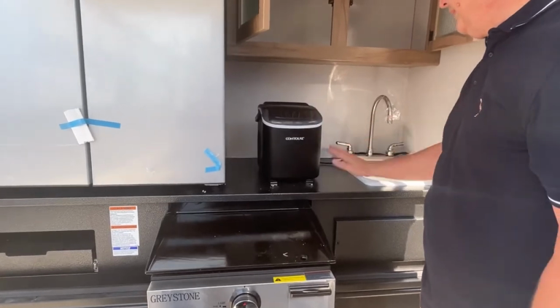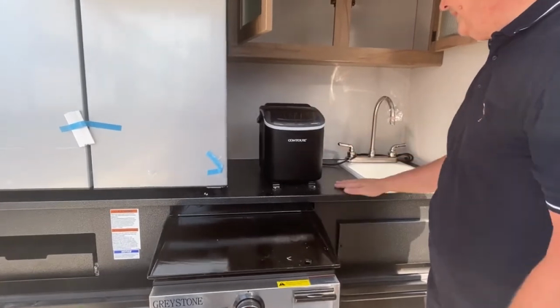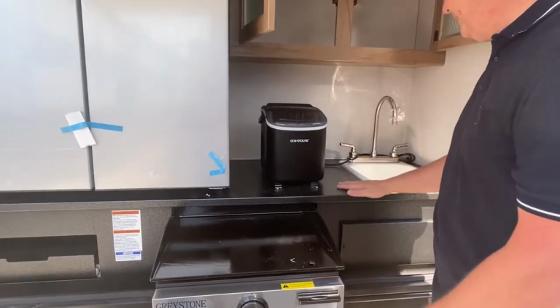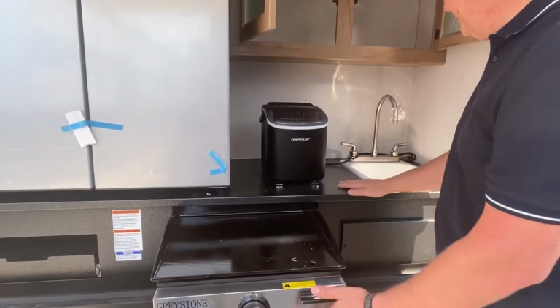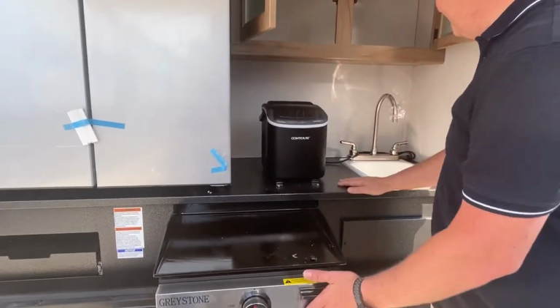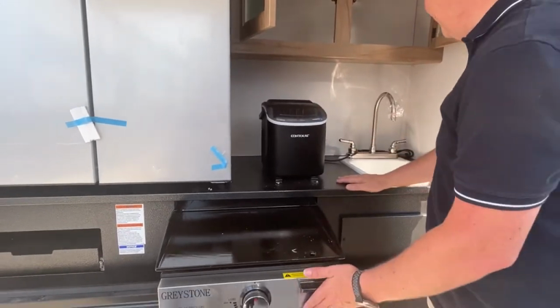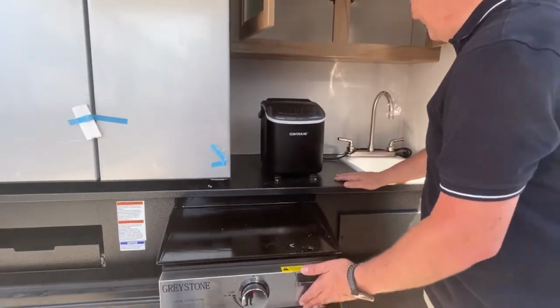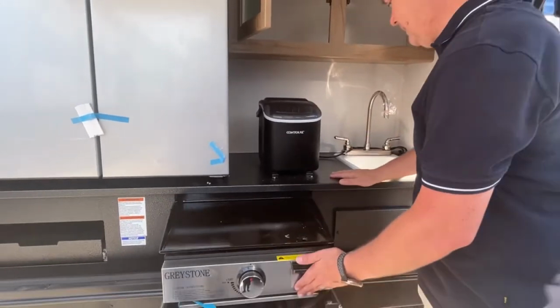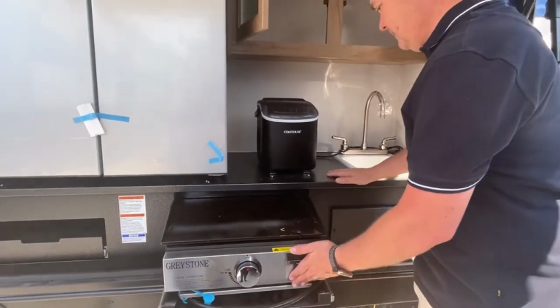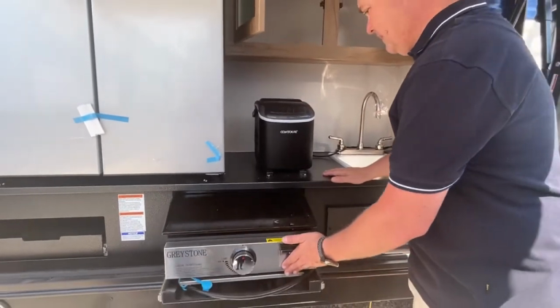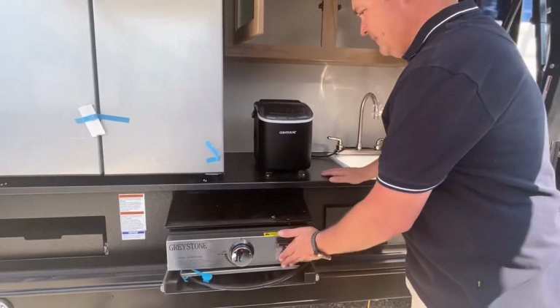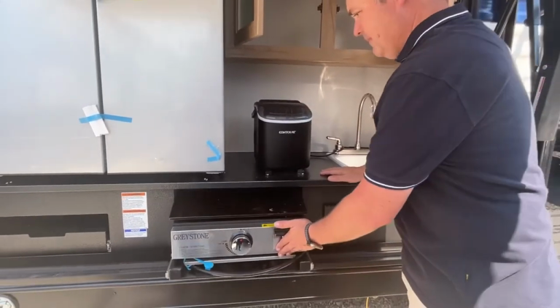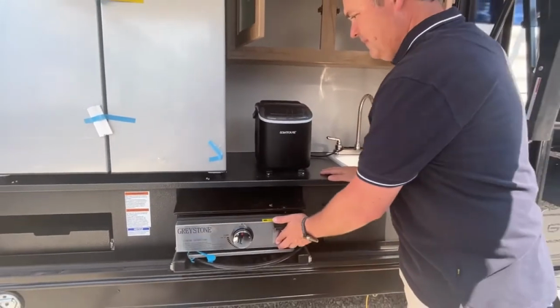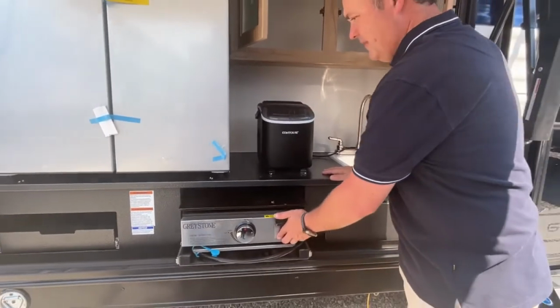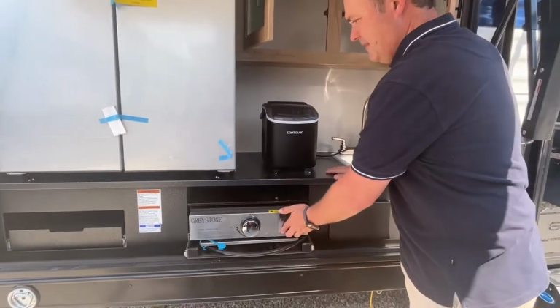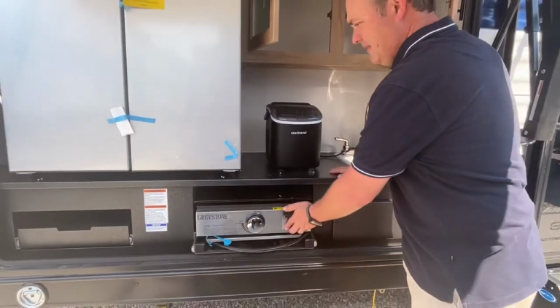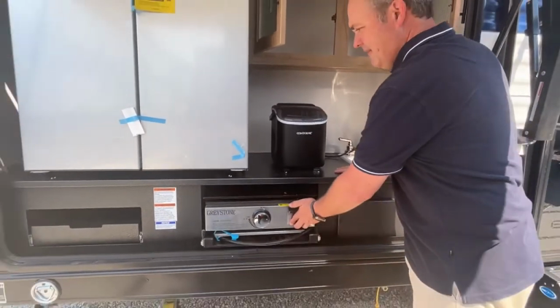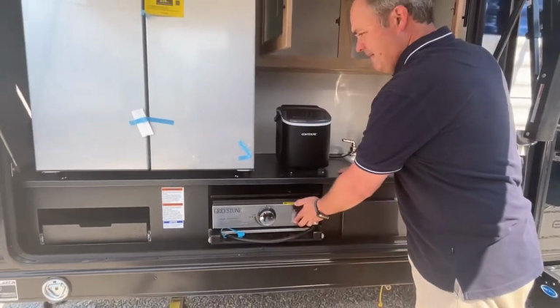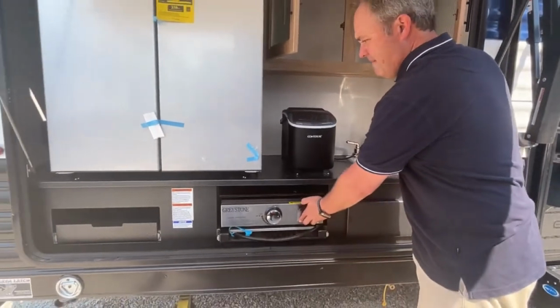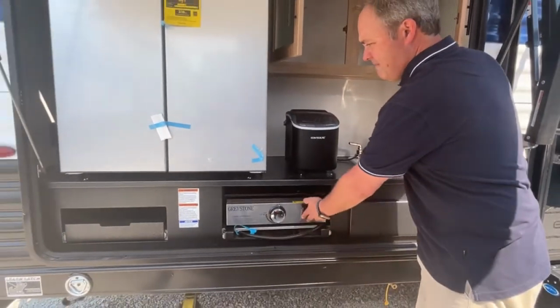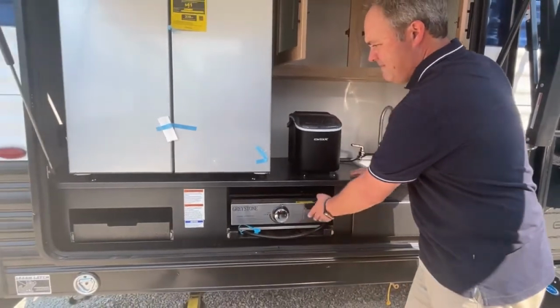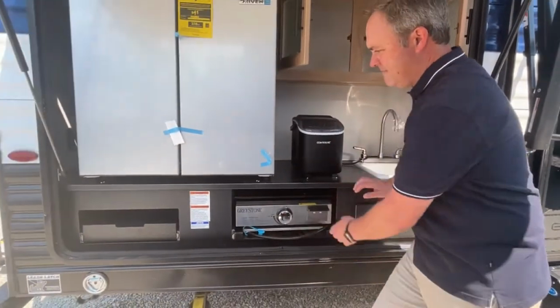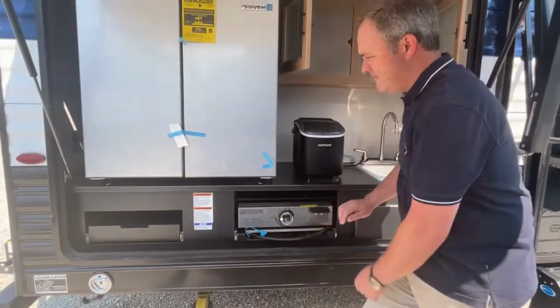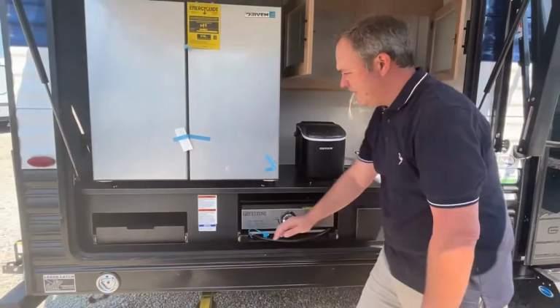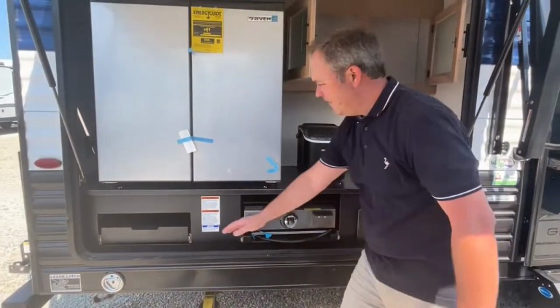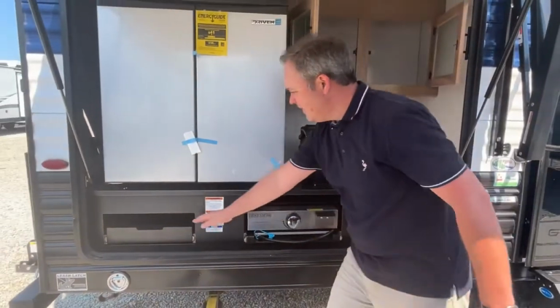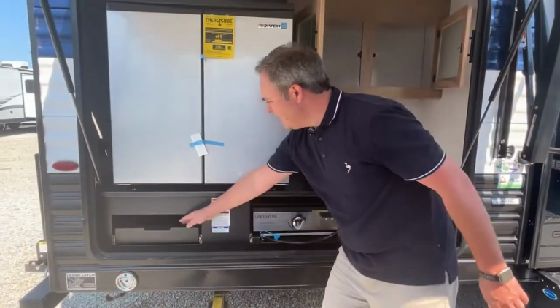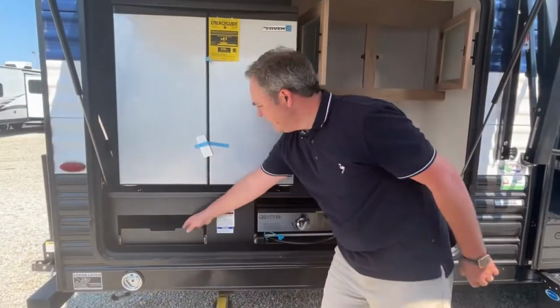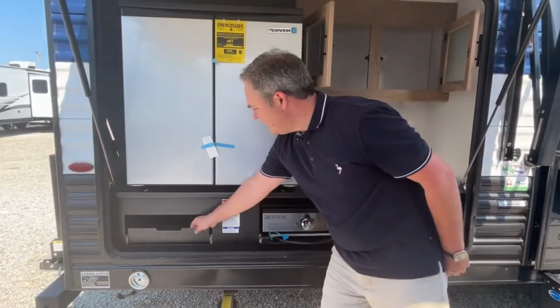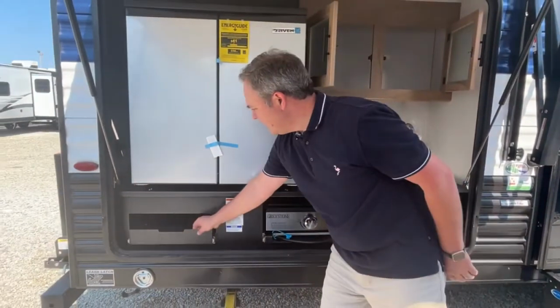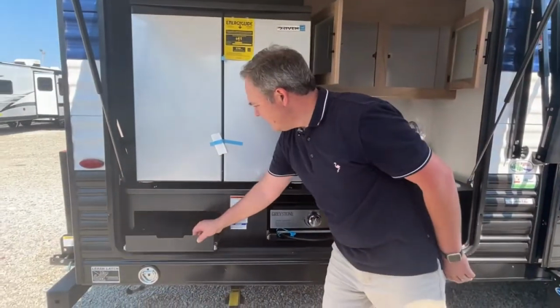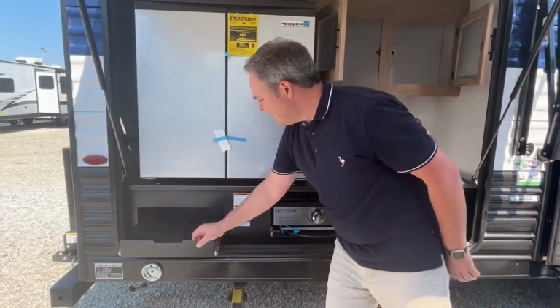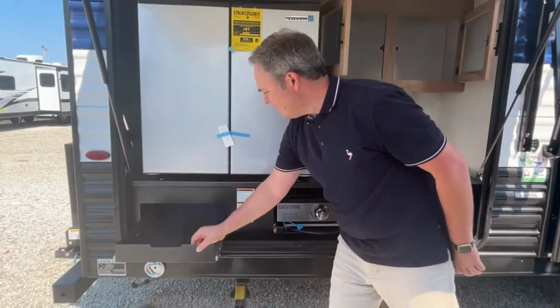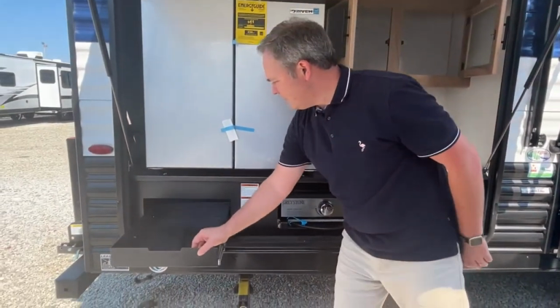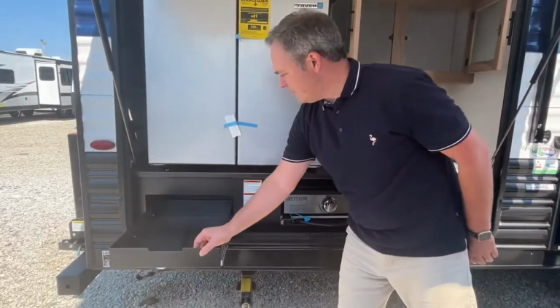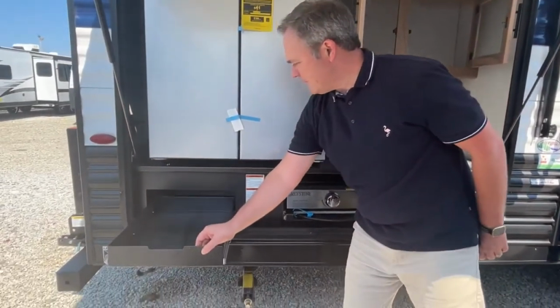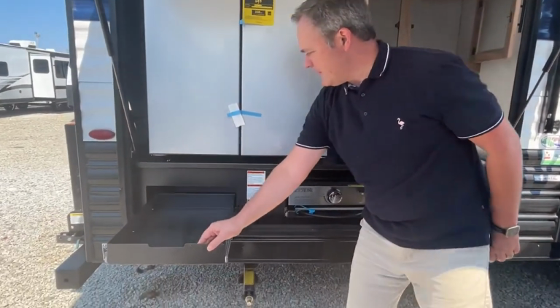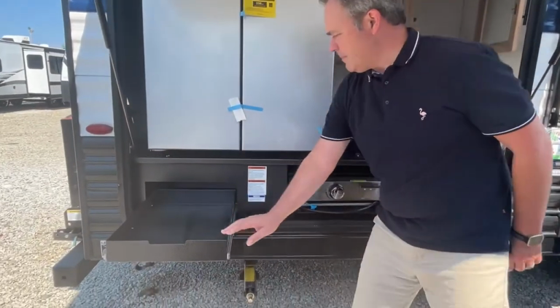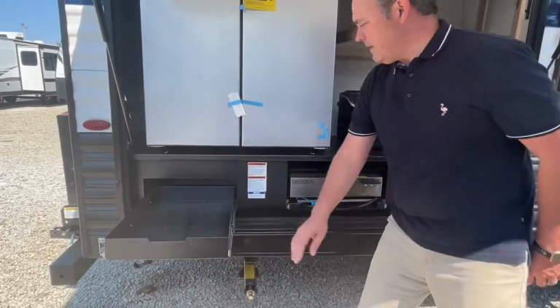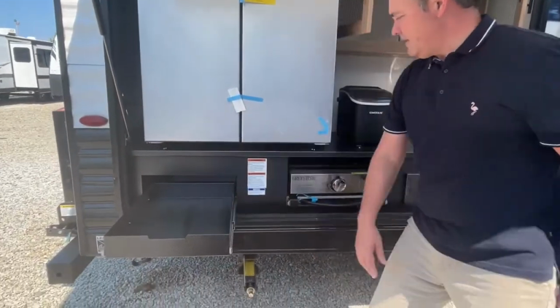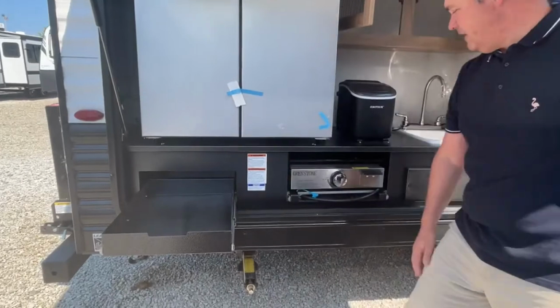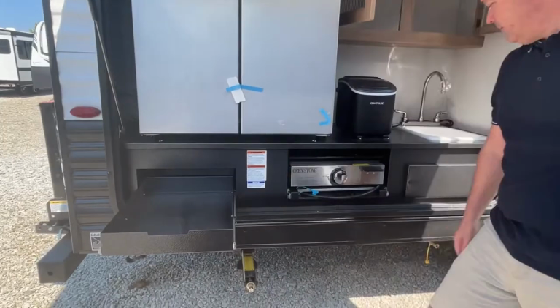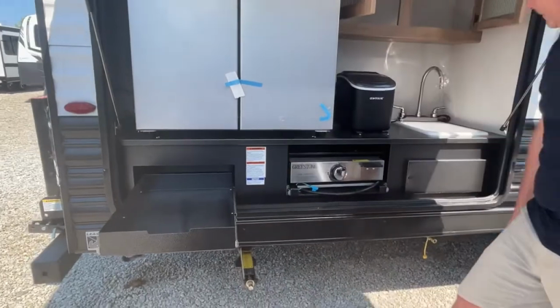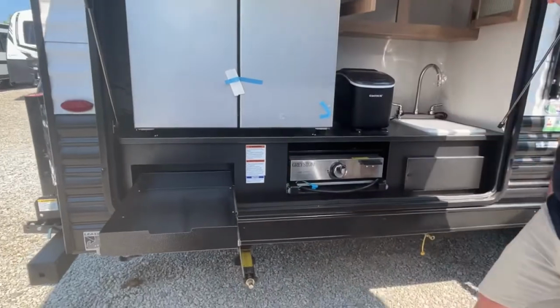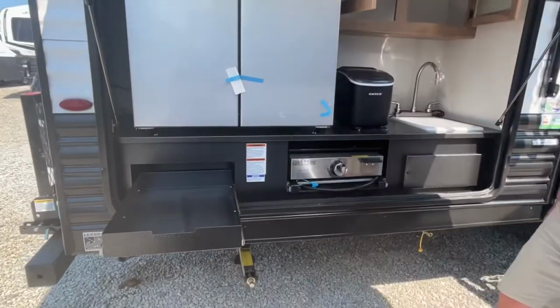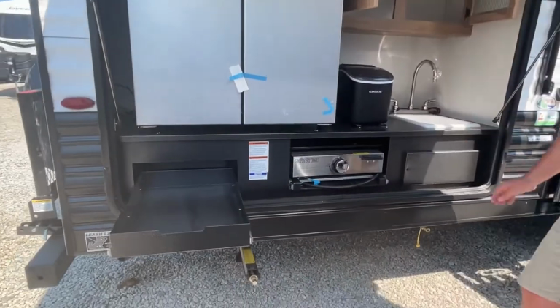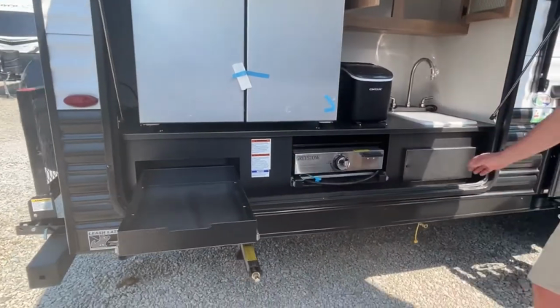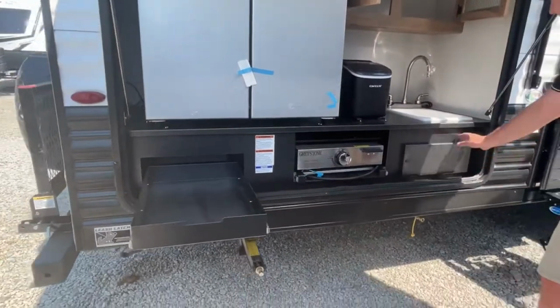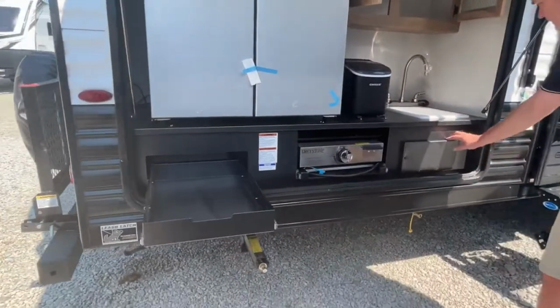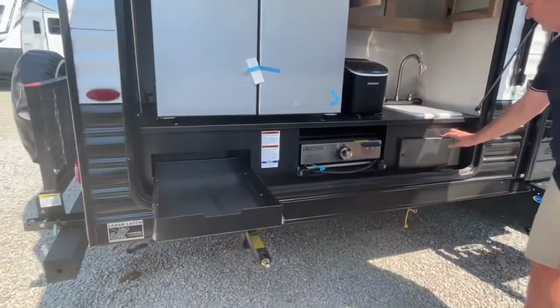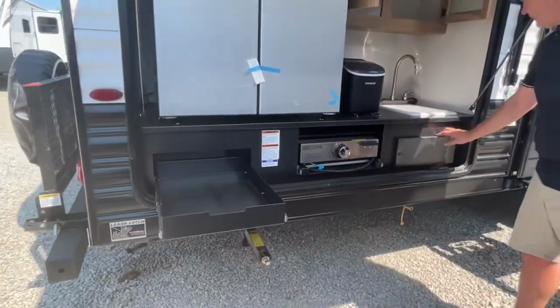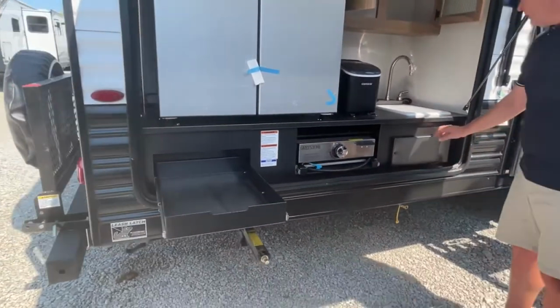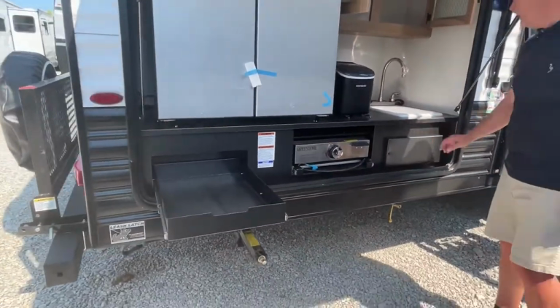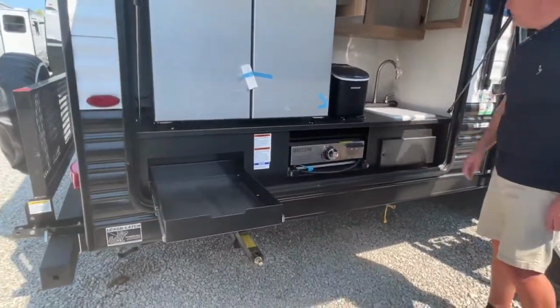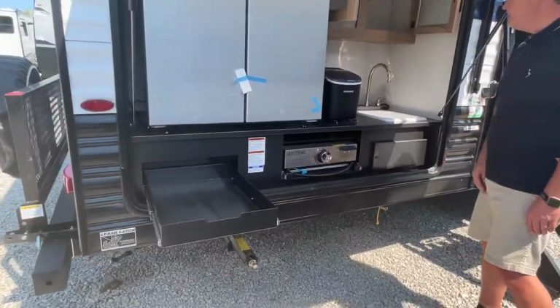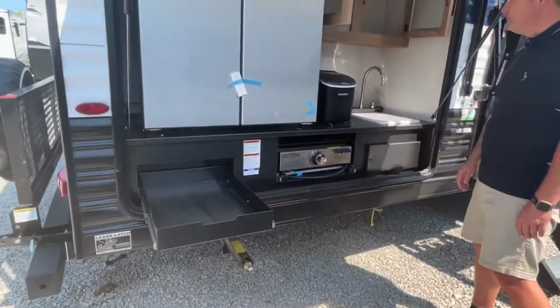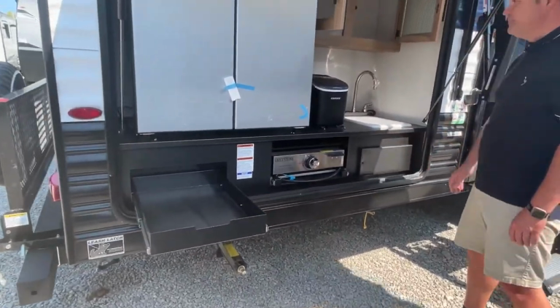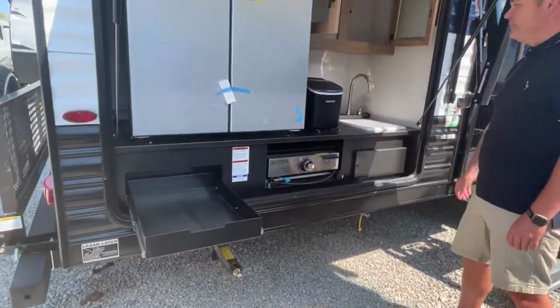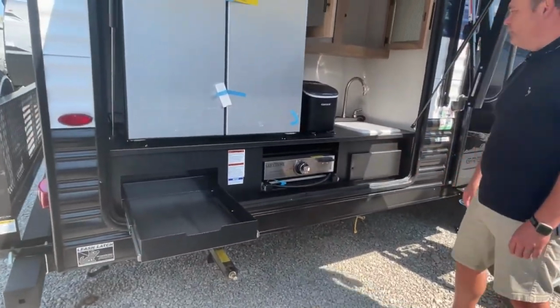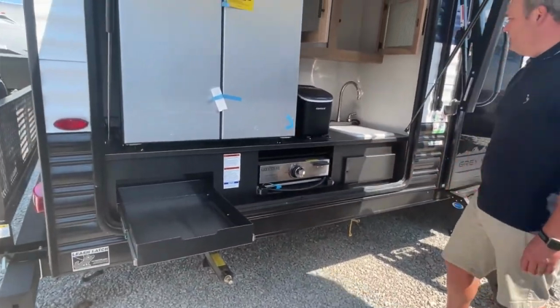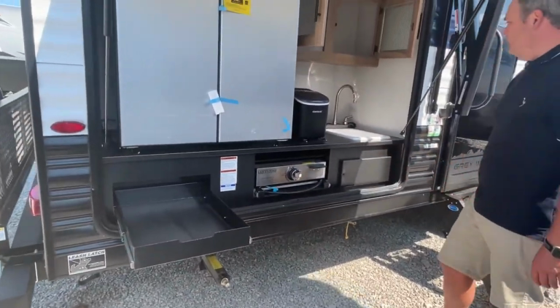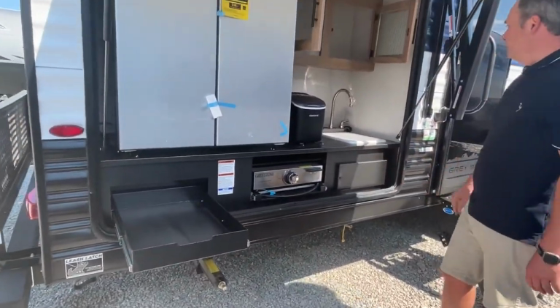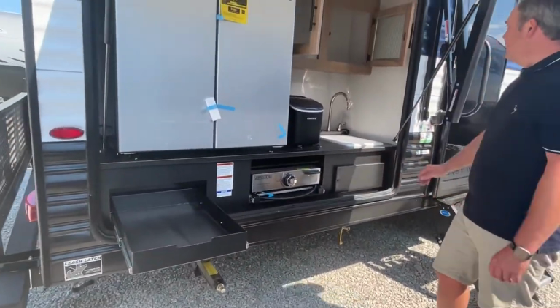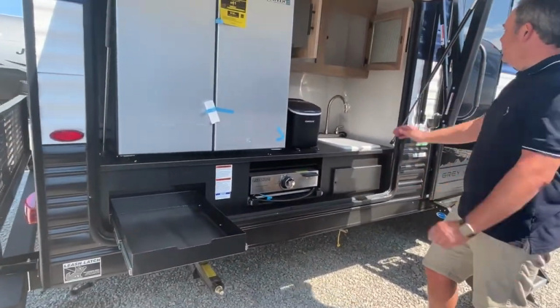This is again probably the best outside kitchen that we have seen. Super, super nice.